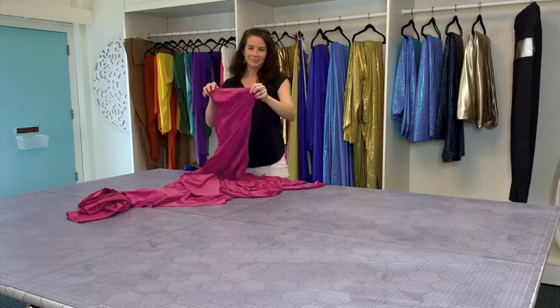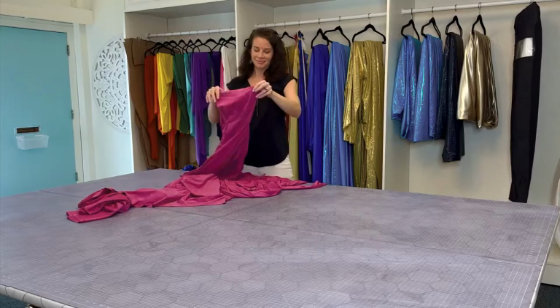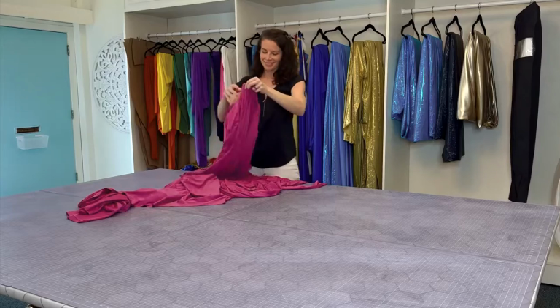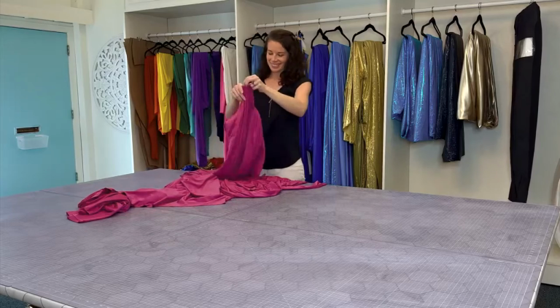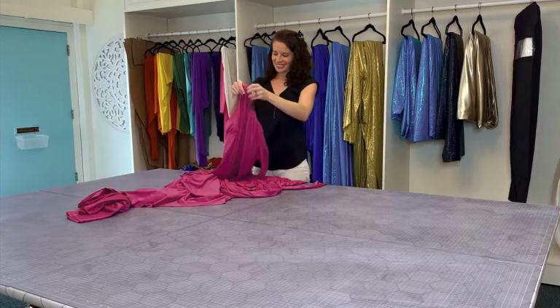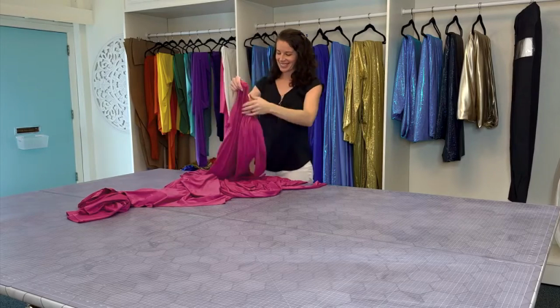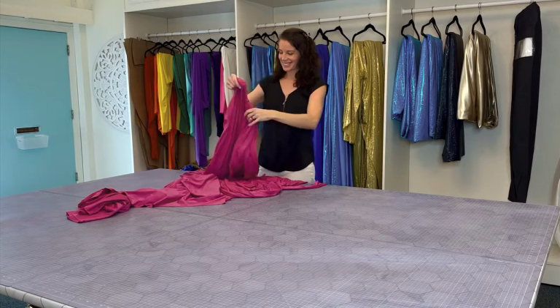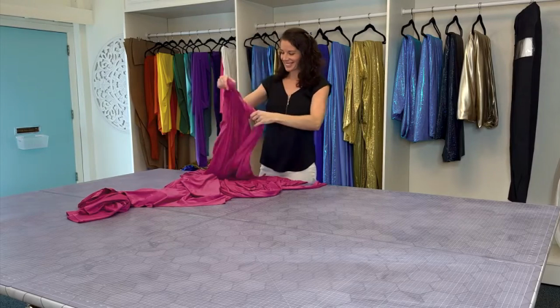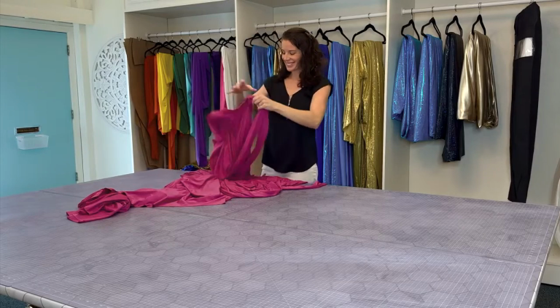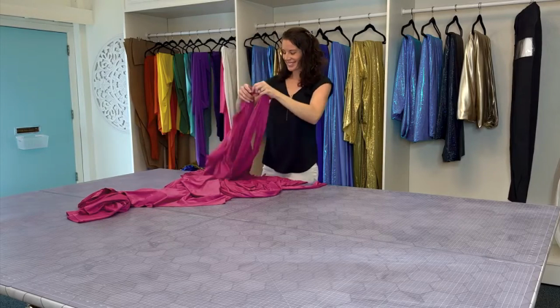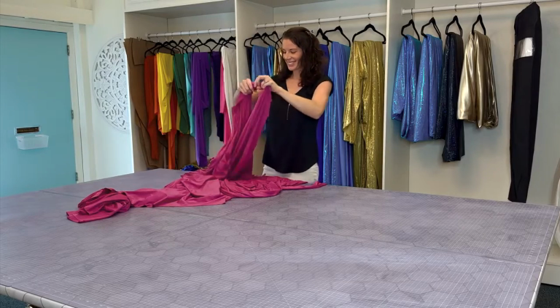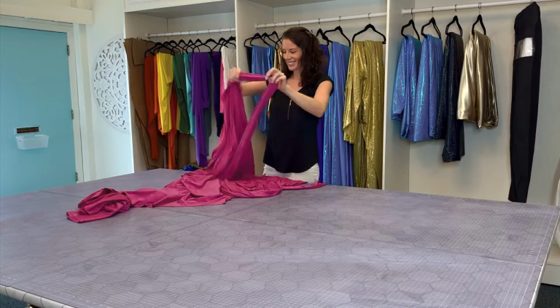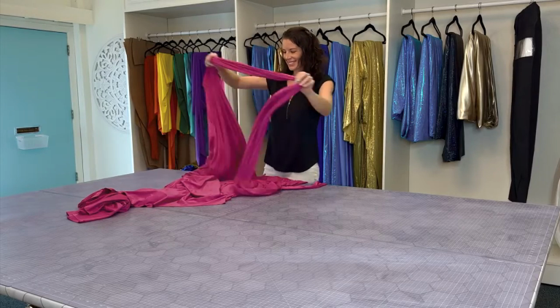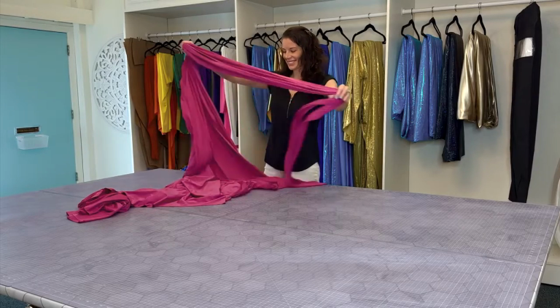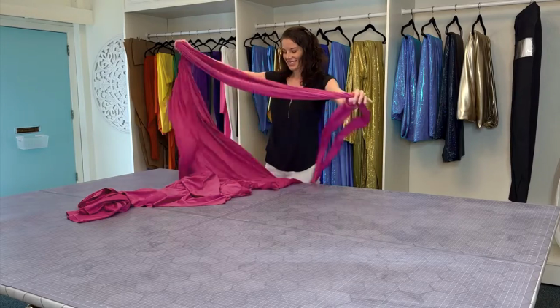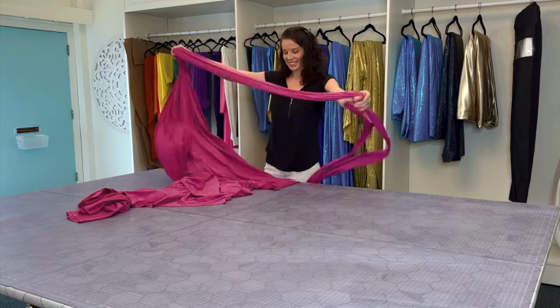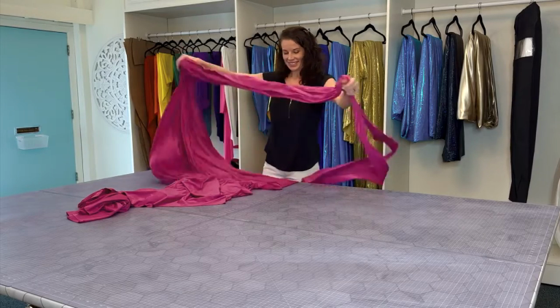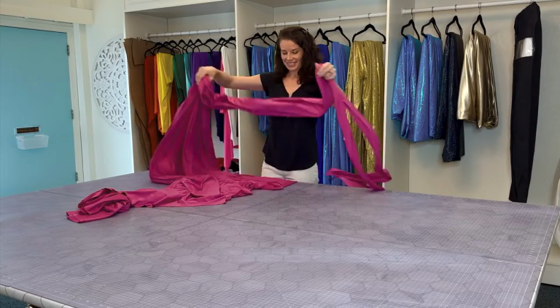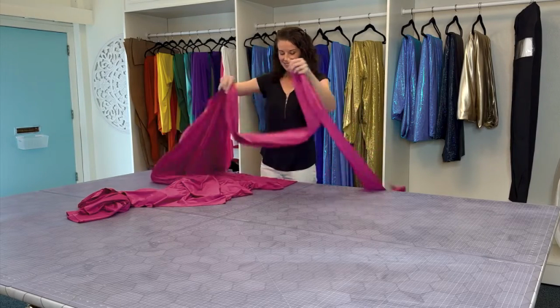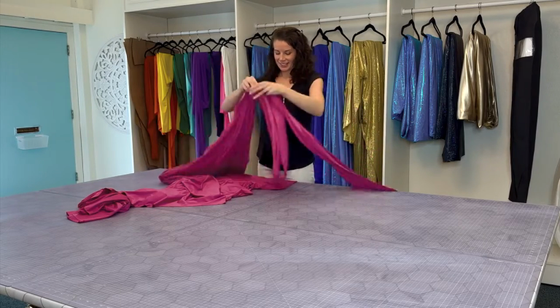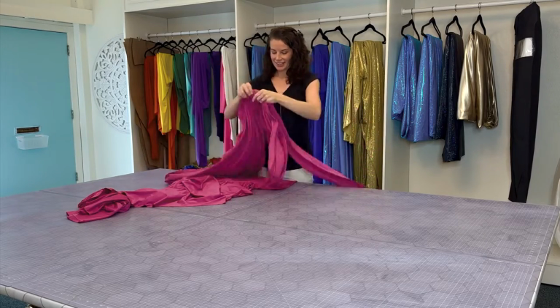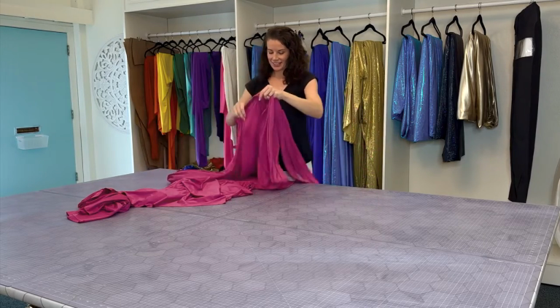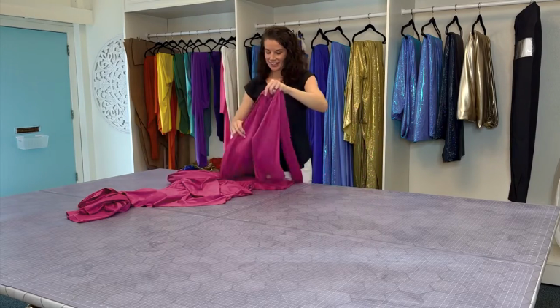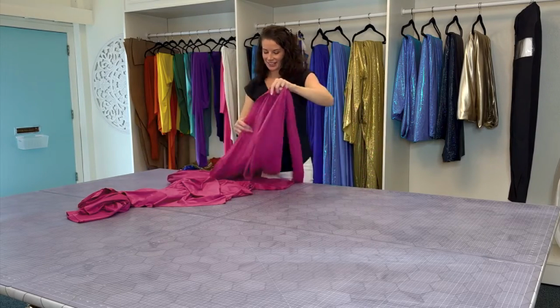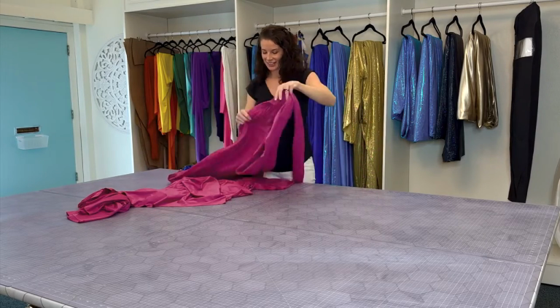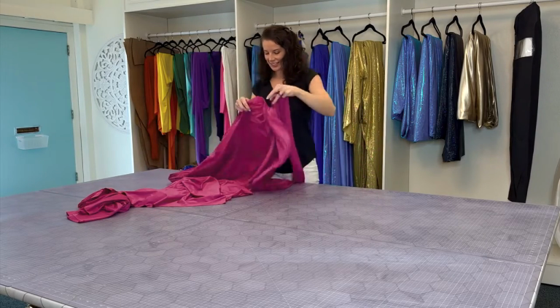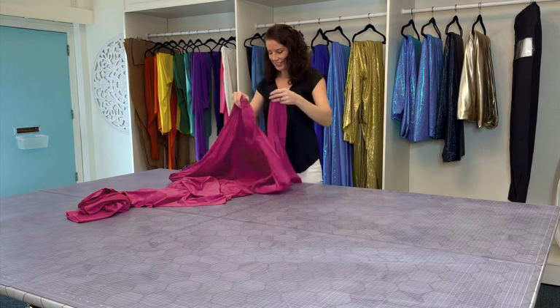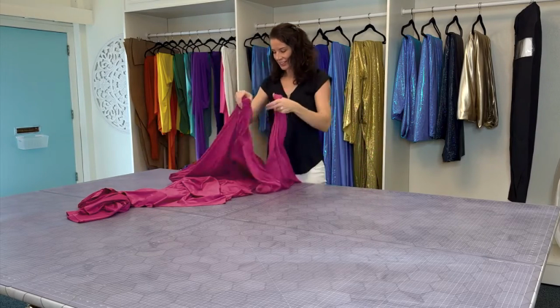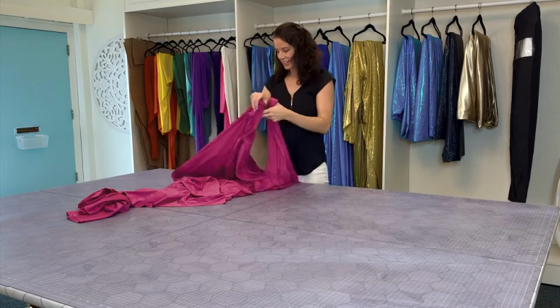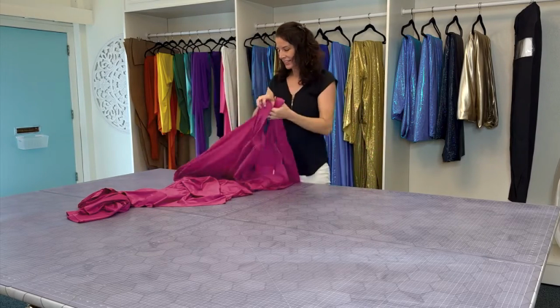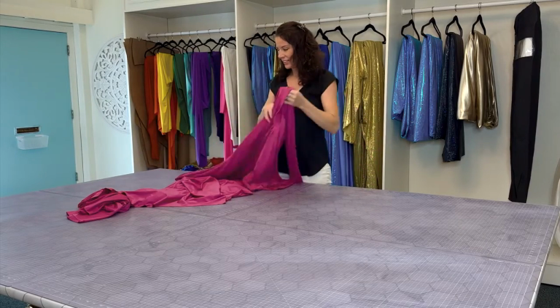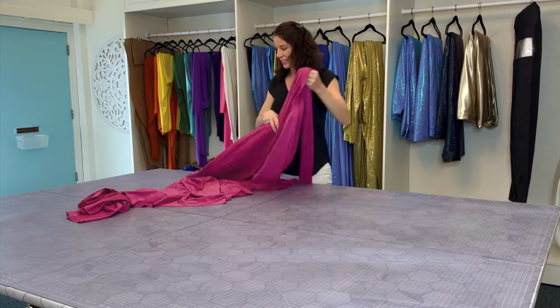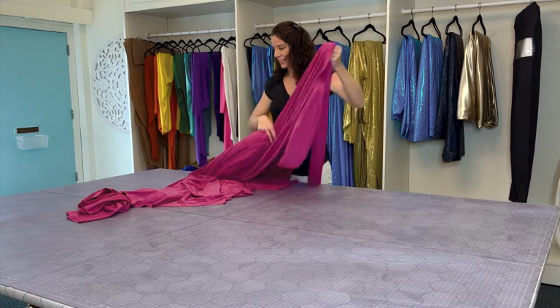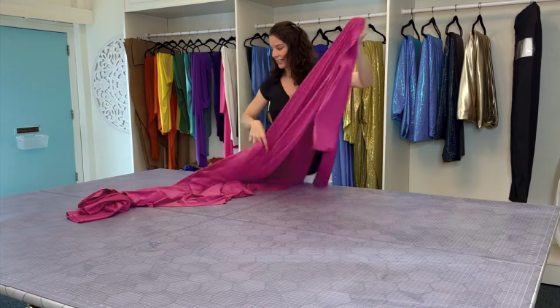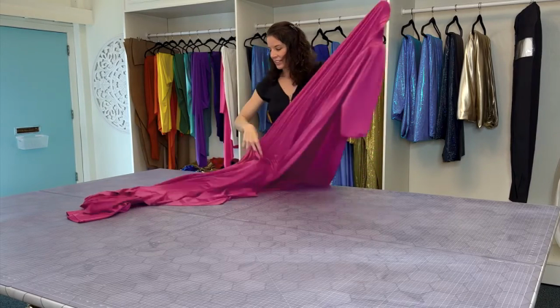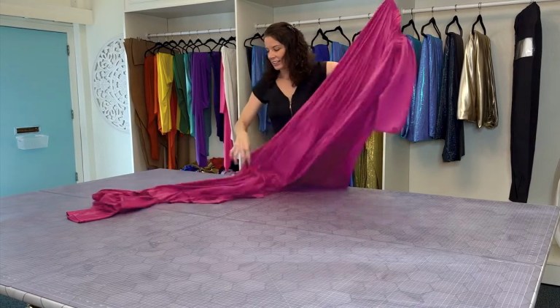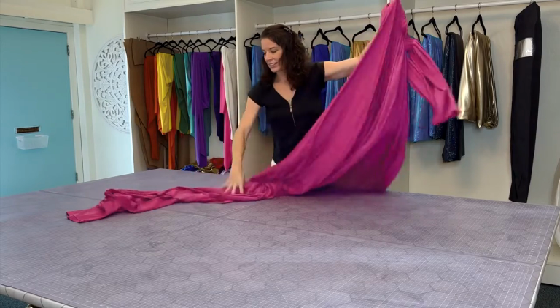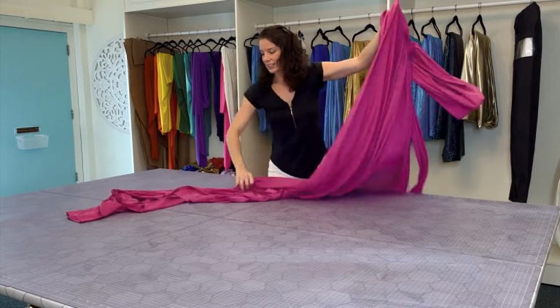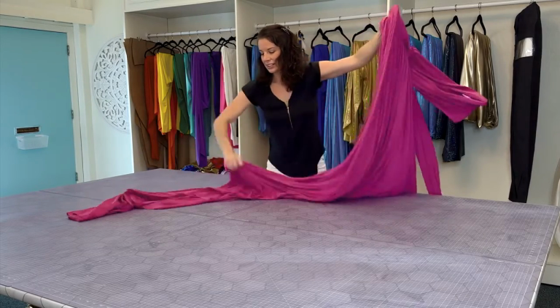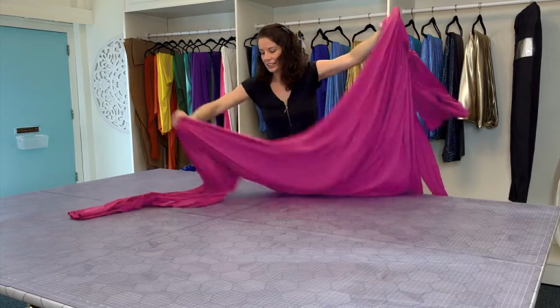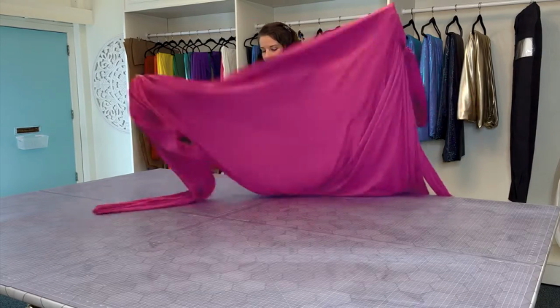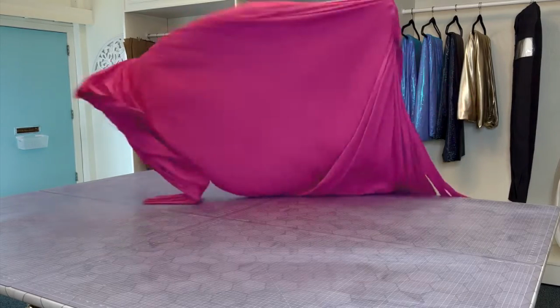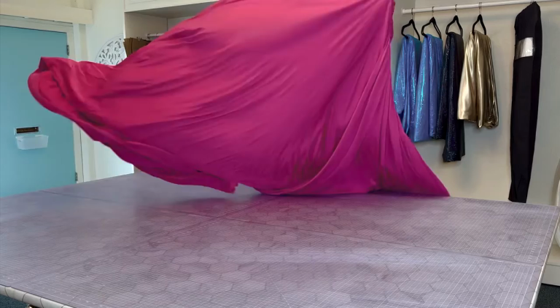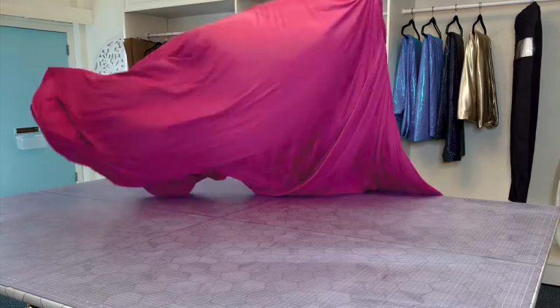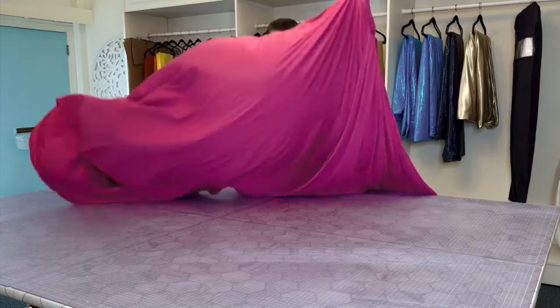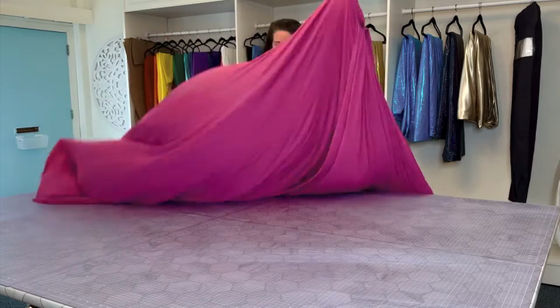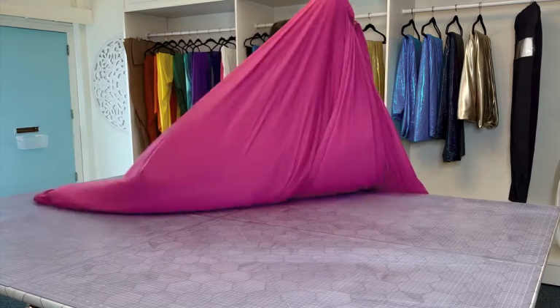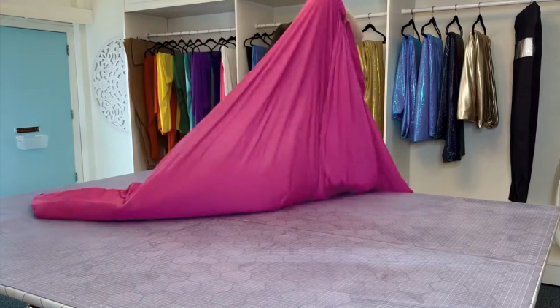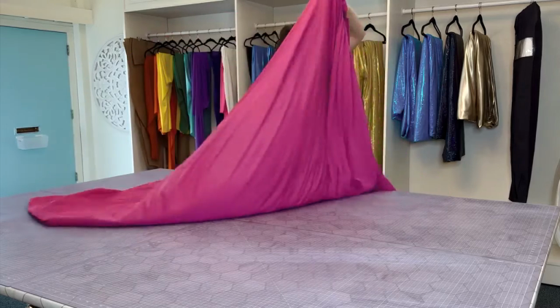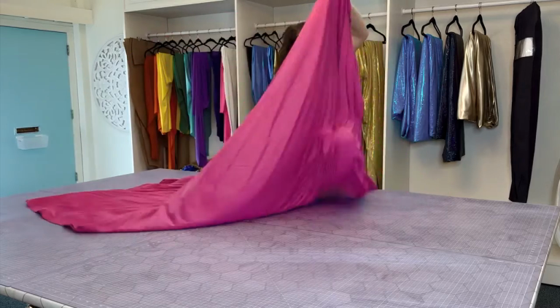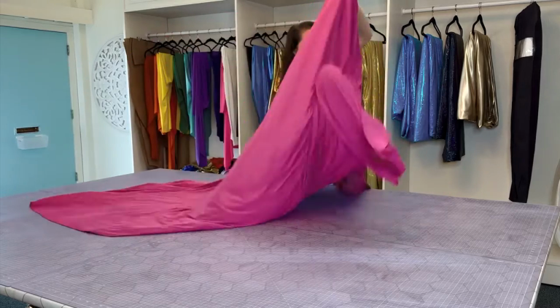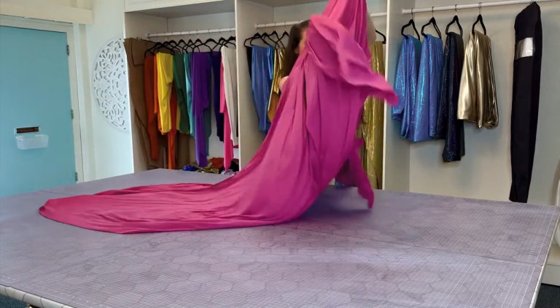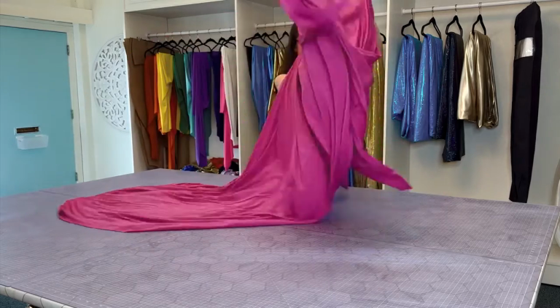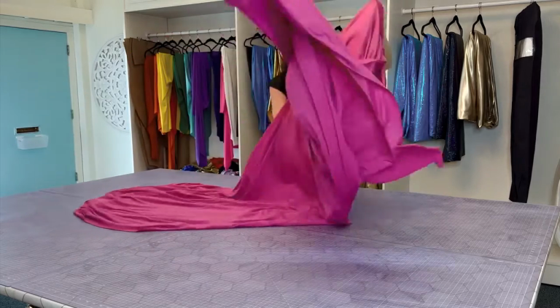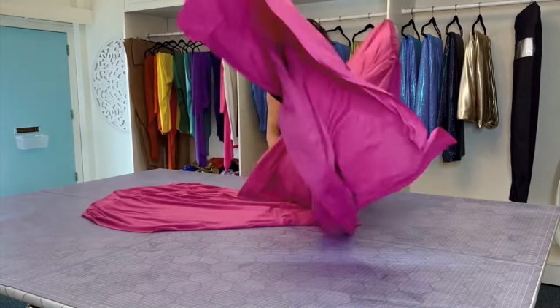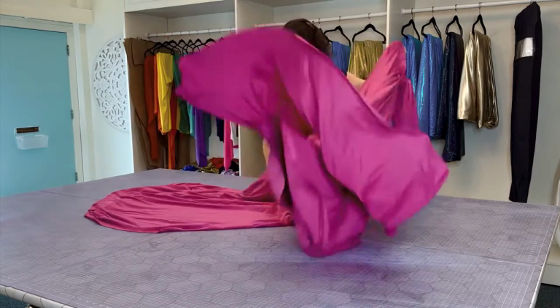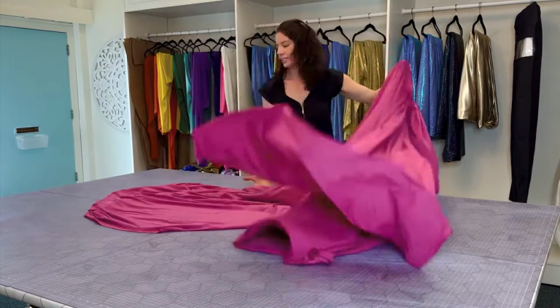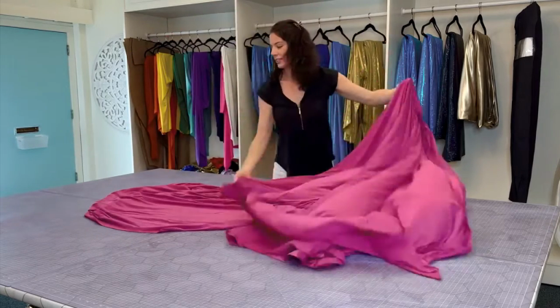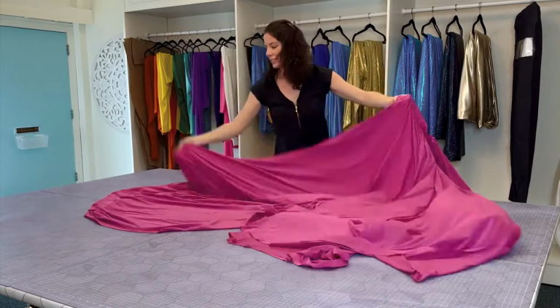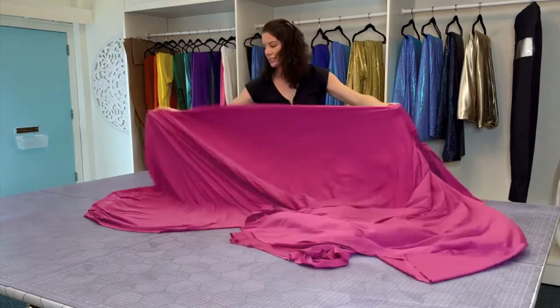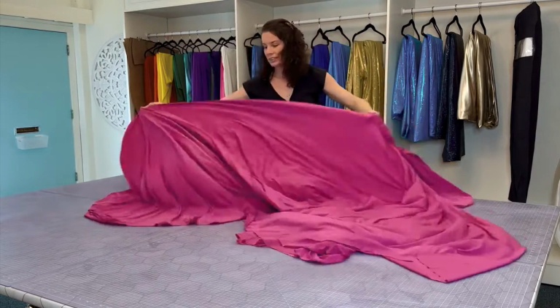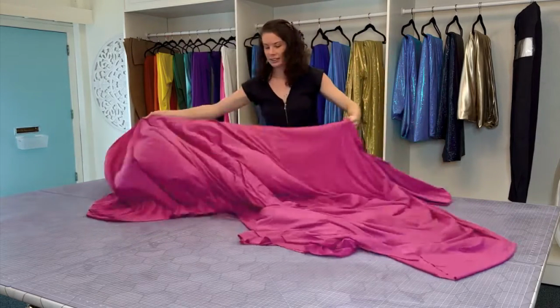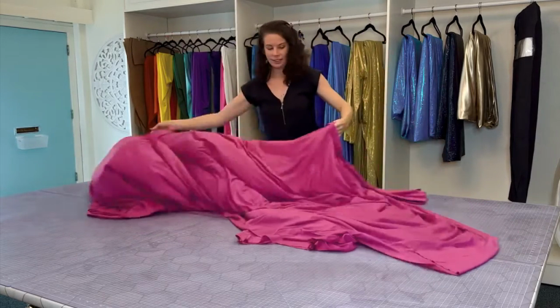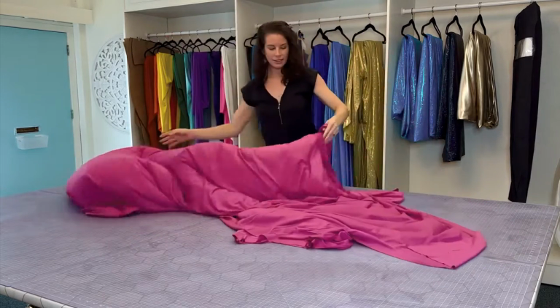Many of you have been asking how to take care of your high-flying dress, so here's a tutorial on how to fold it.